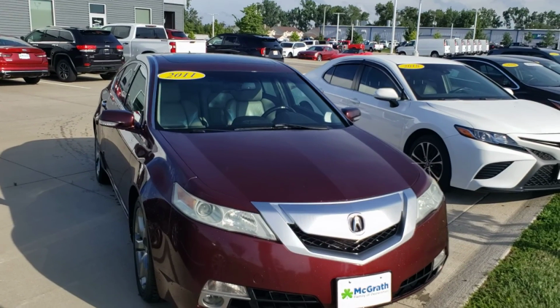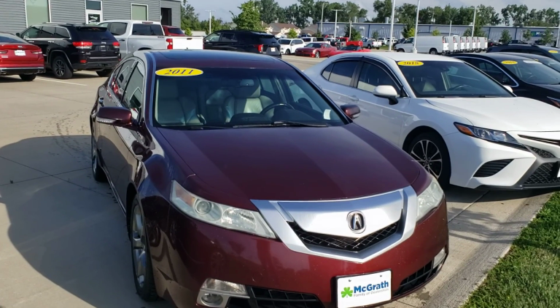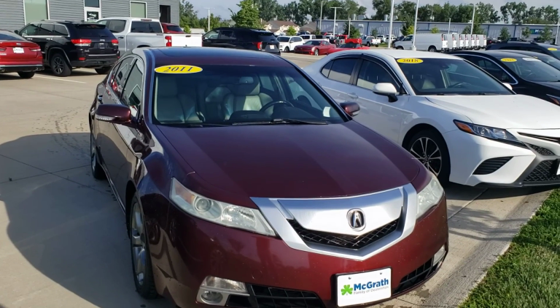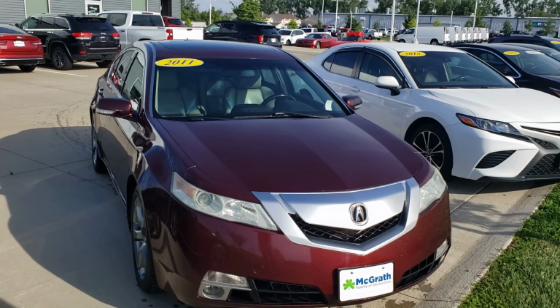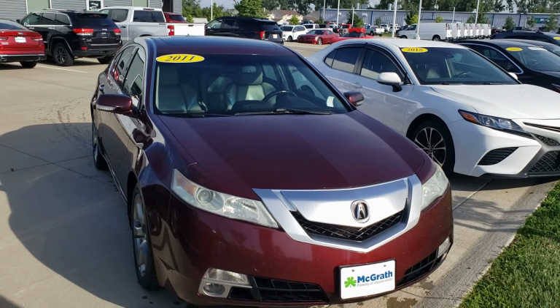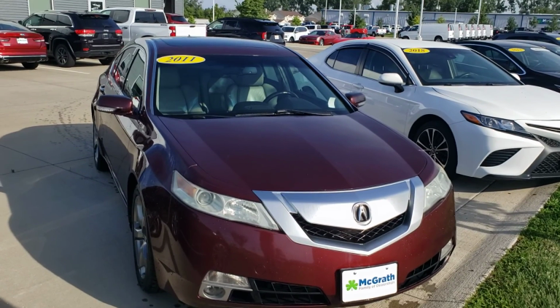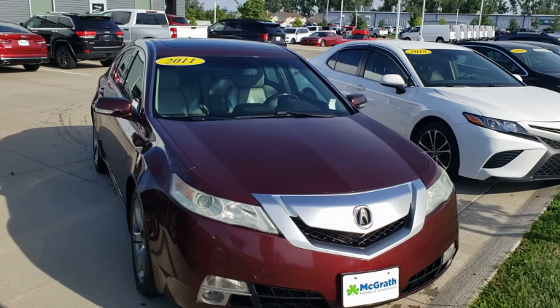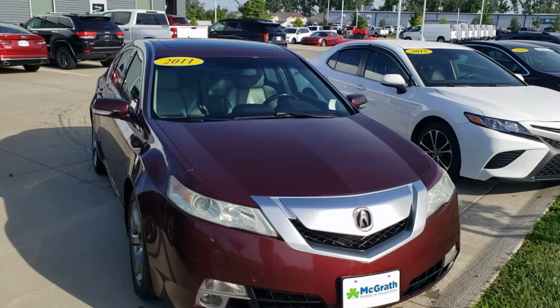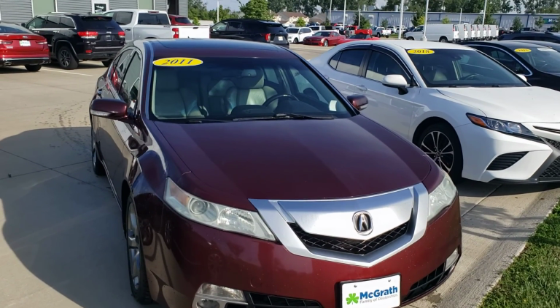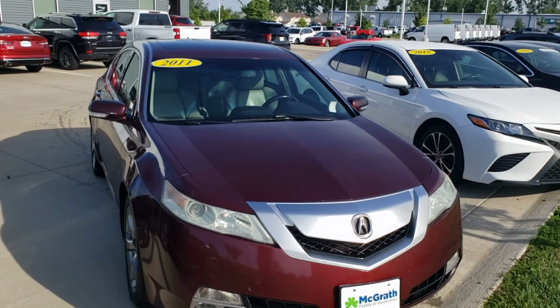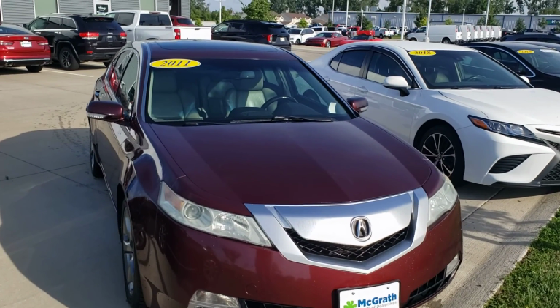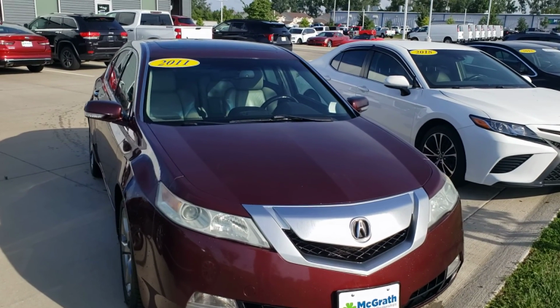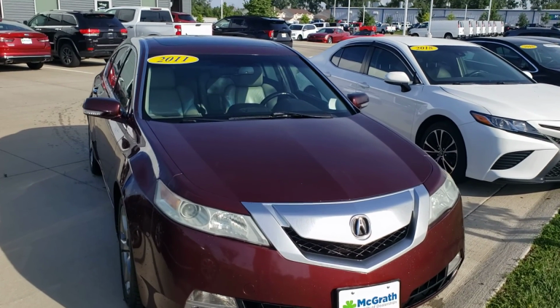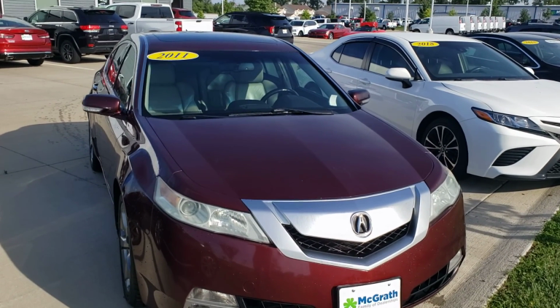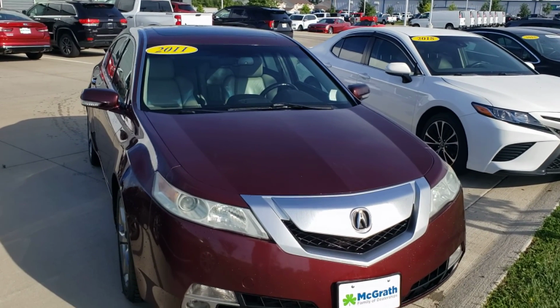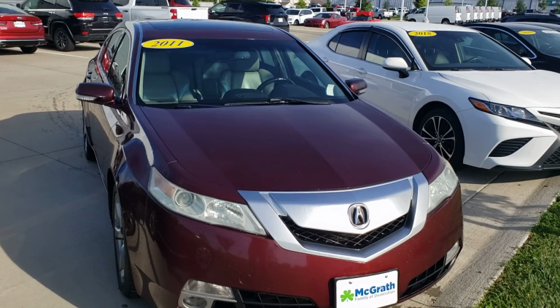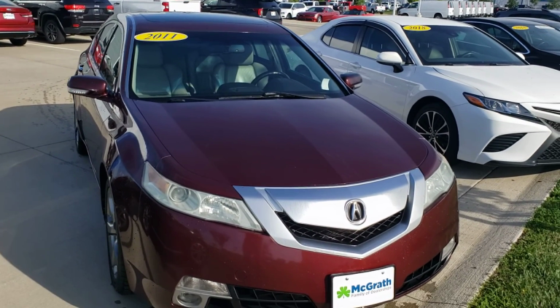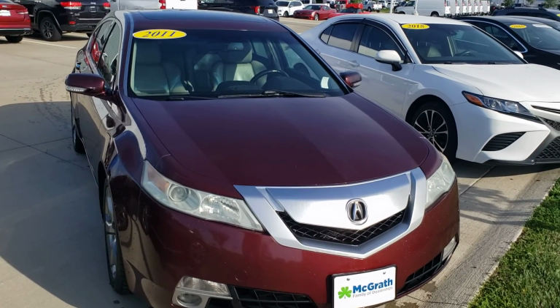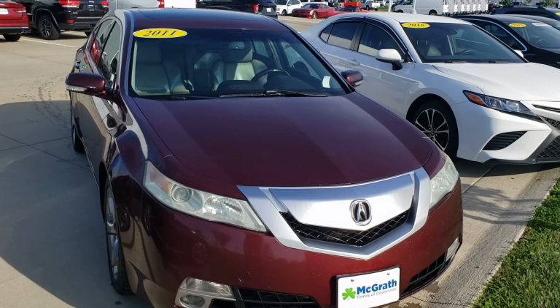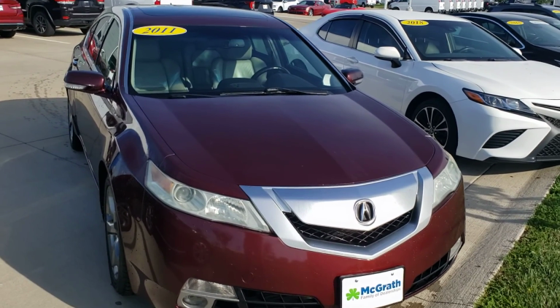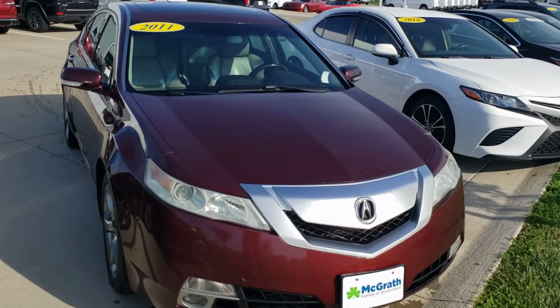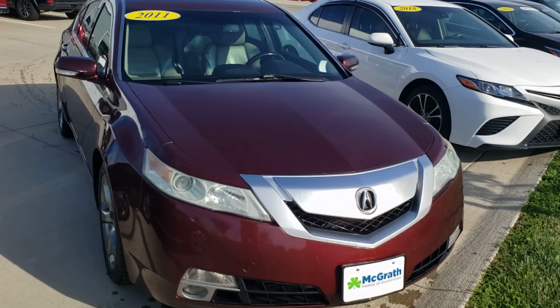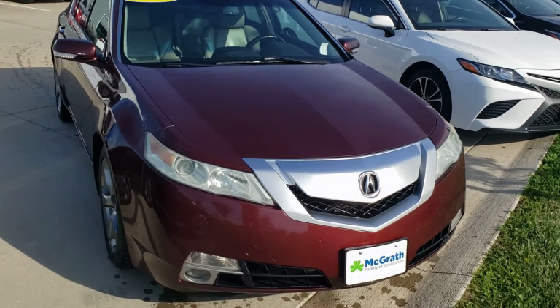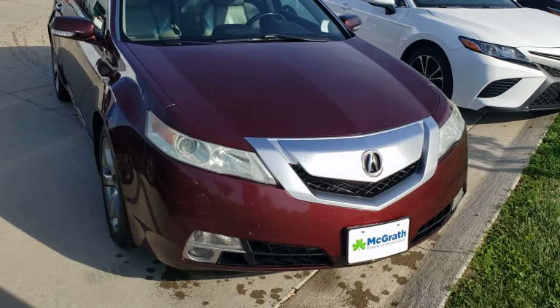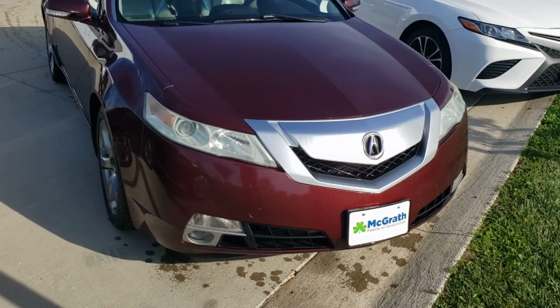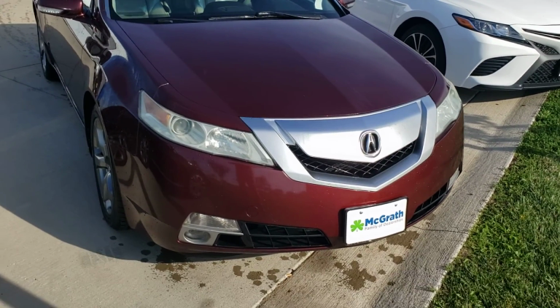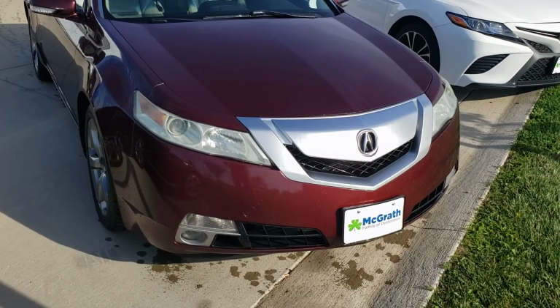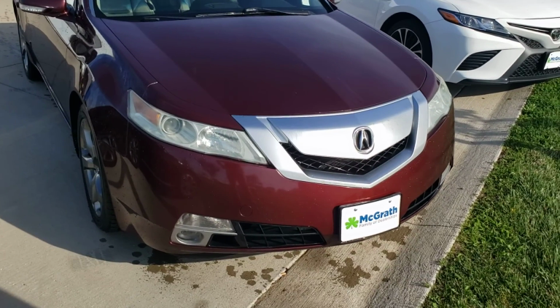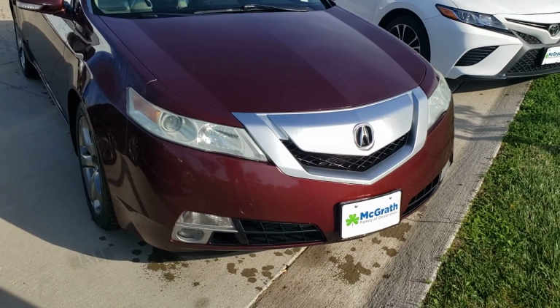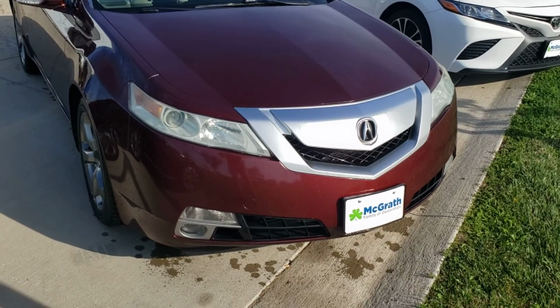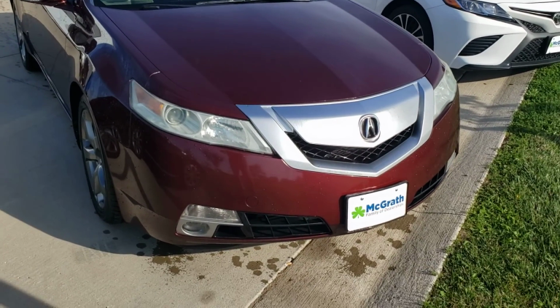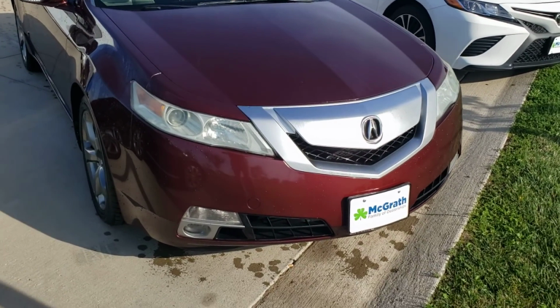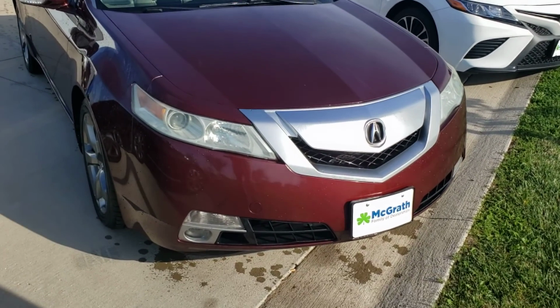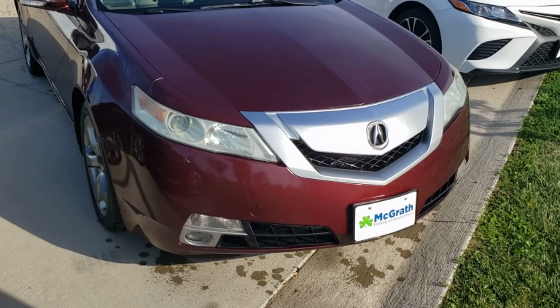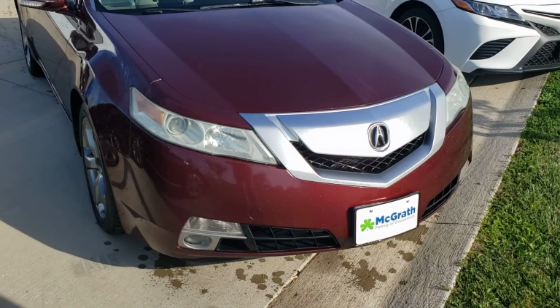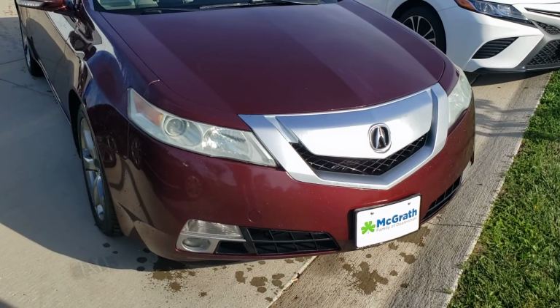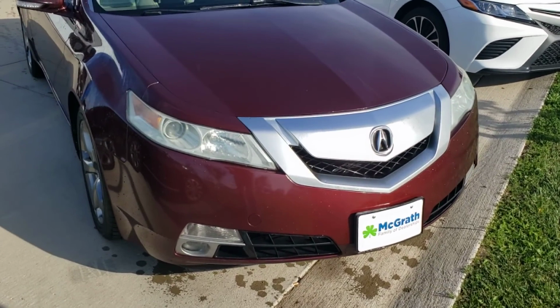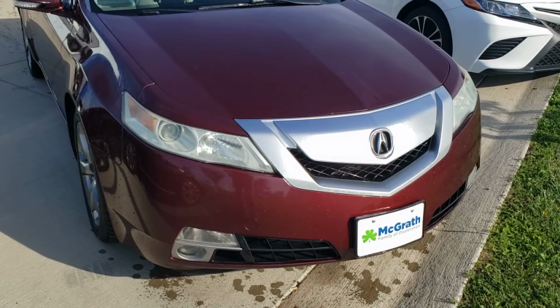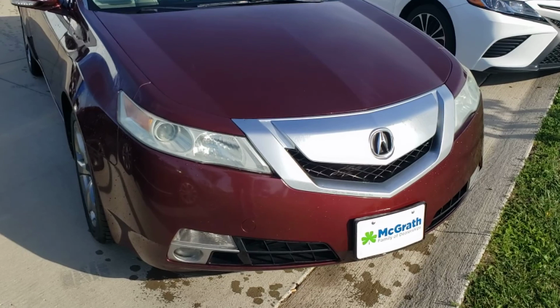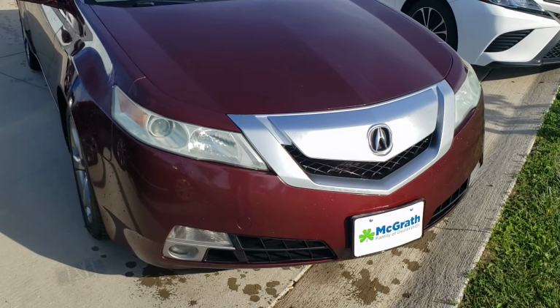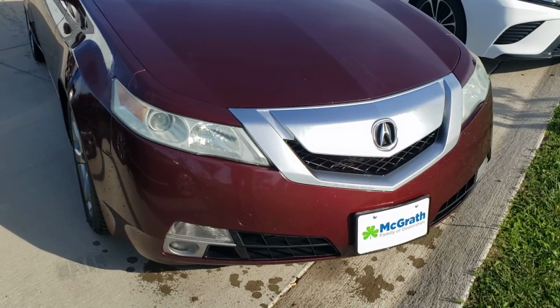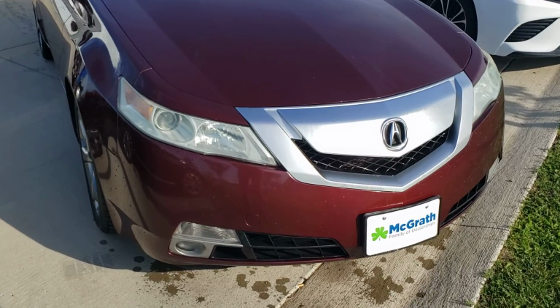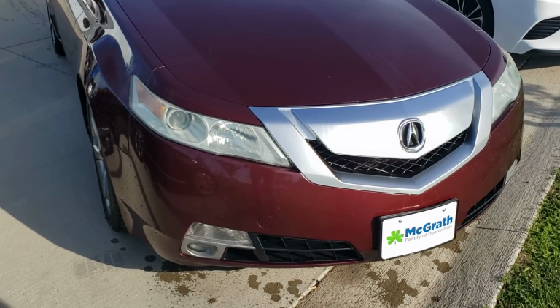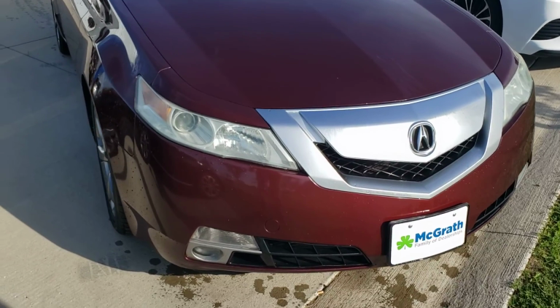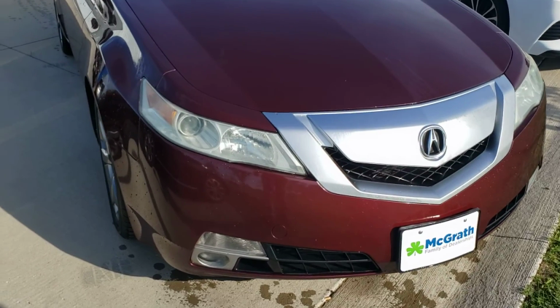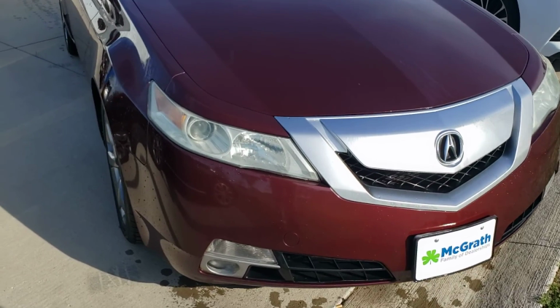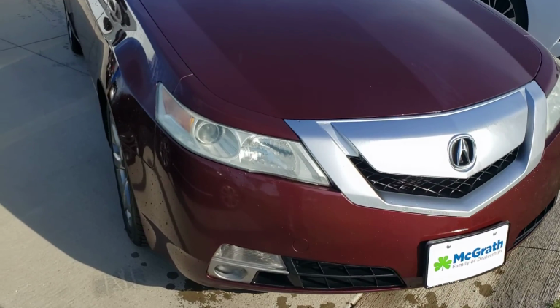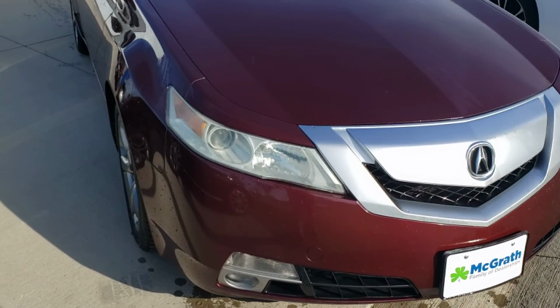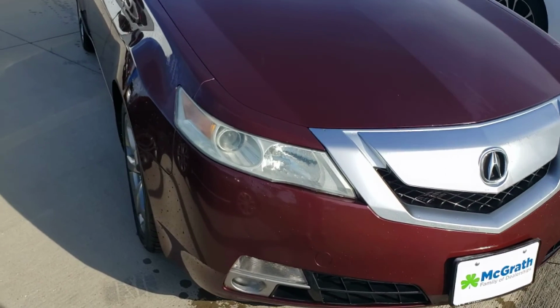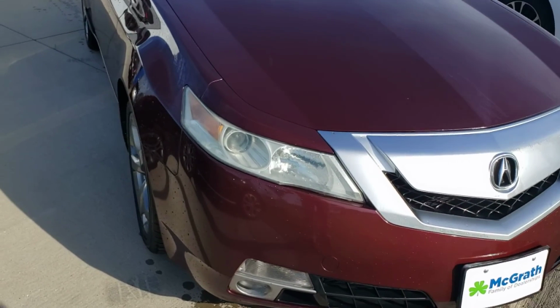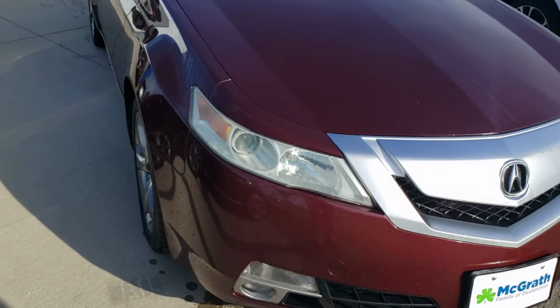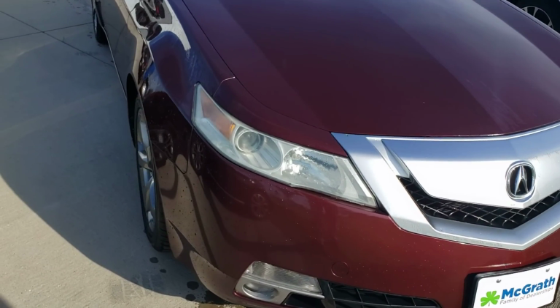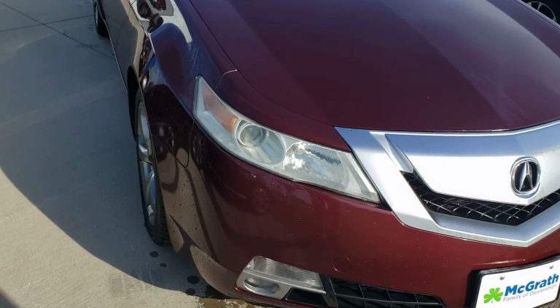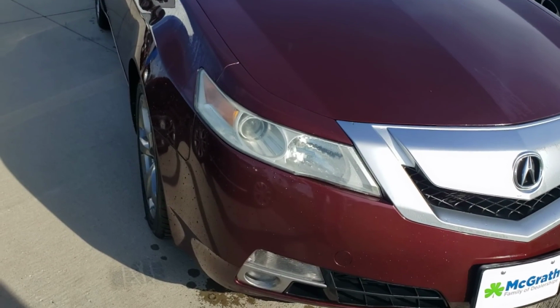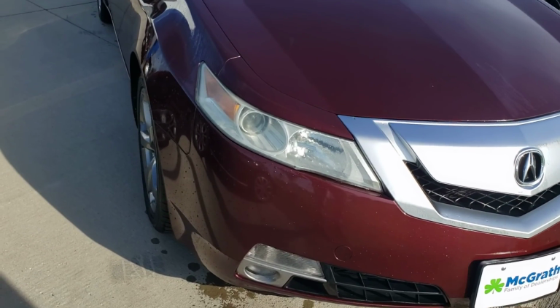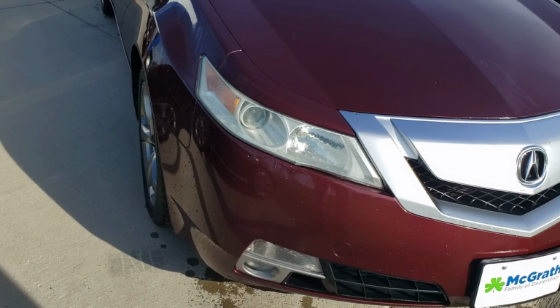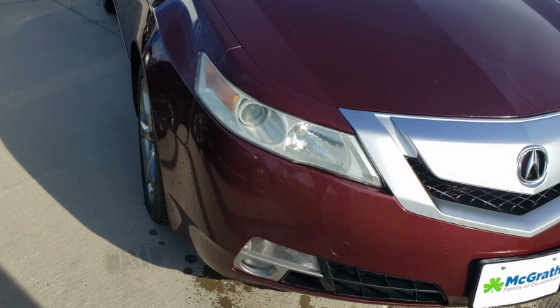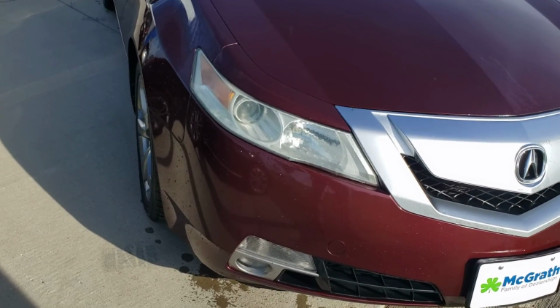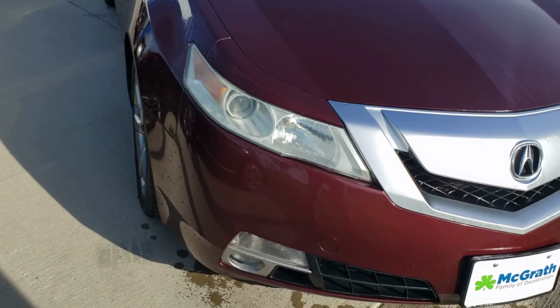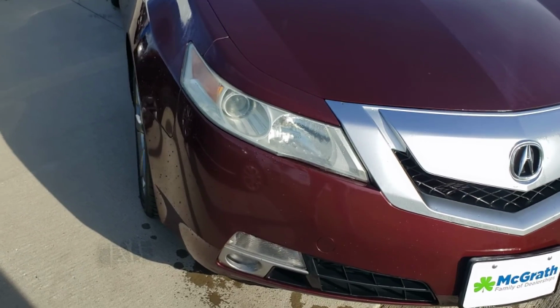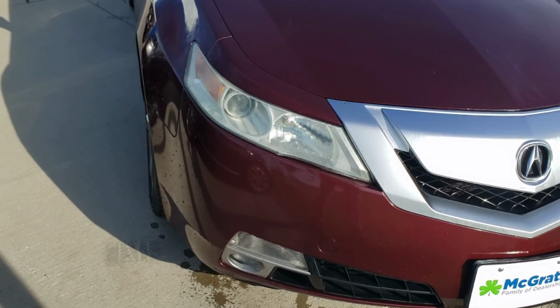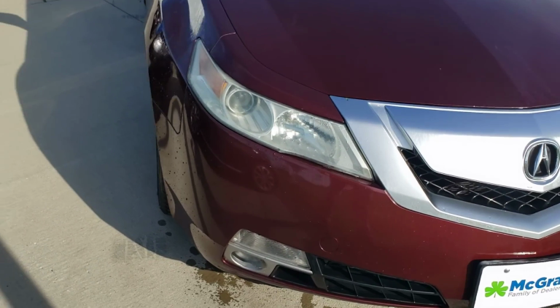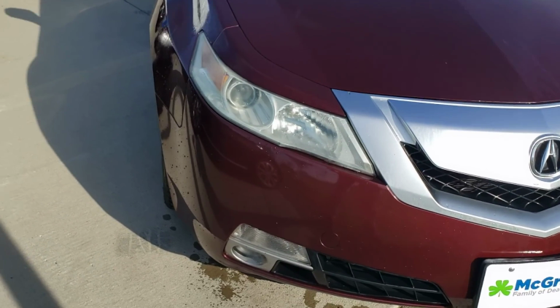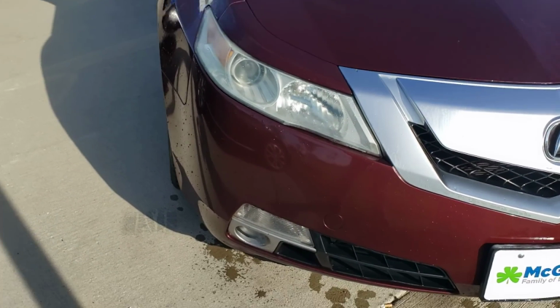Welcome to Pat McGrath's Chevrolet. I got that 2011 Acura here for you. Going to give you a quick video walk-around — figures it's always better than pictures online.